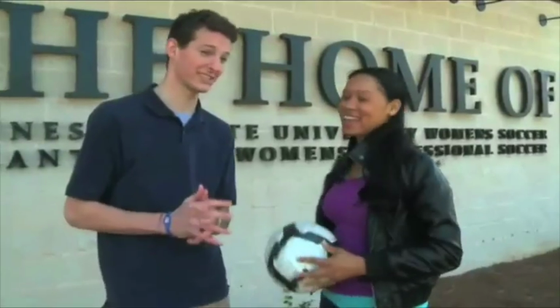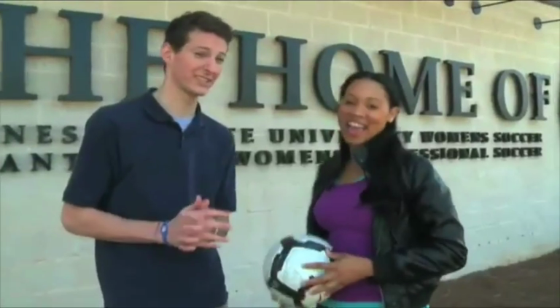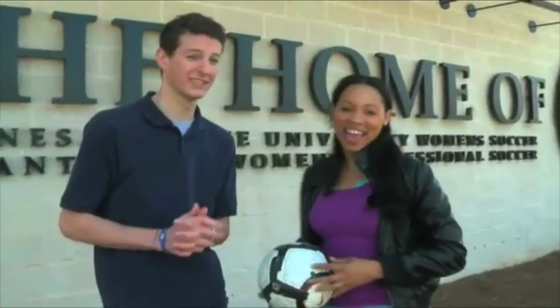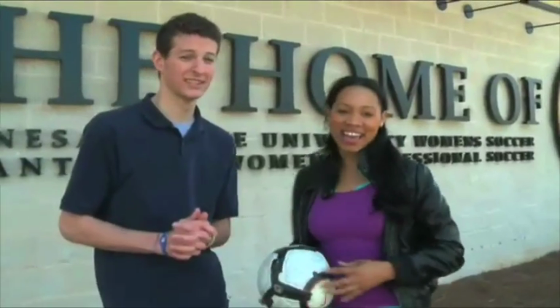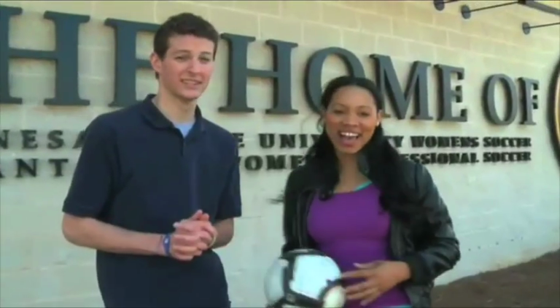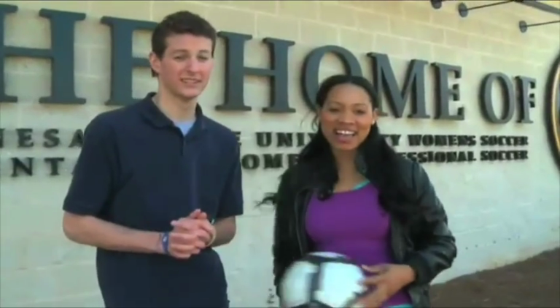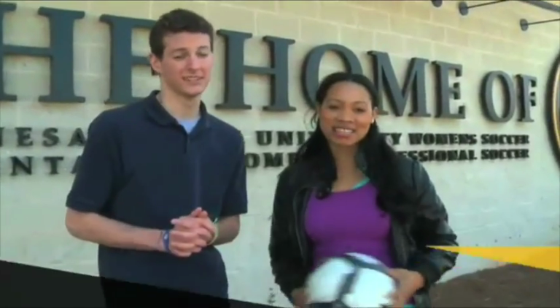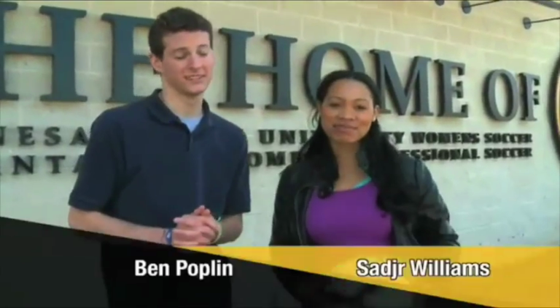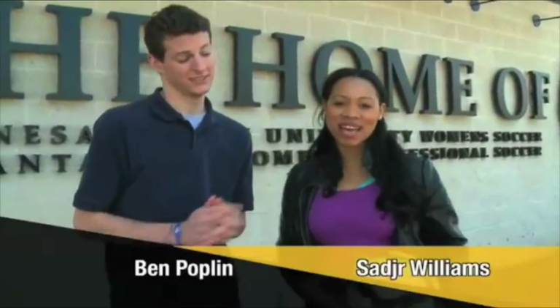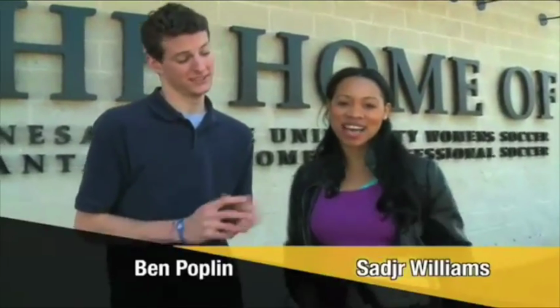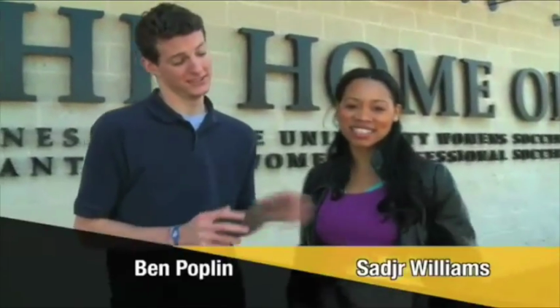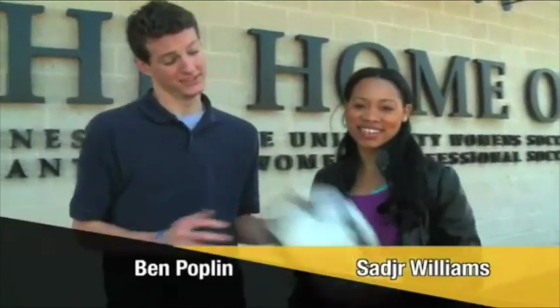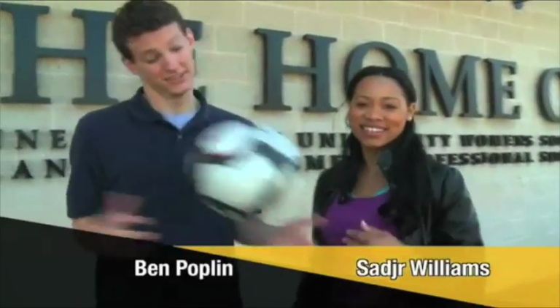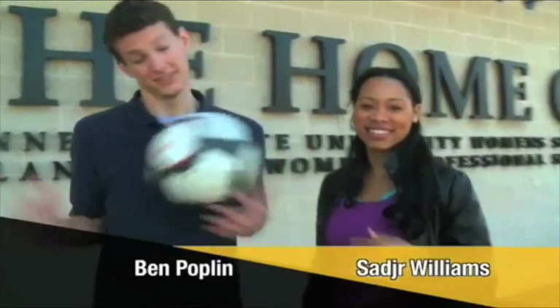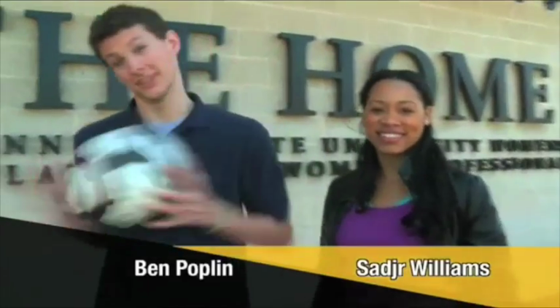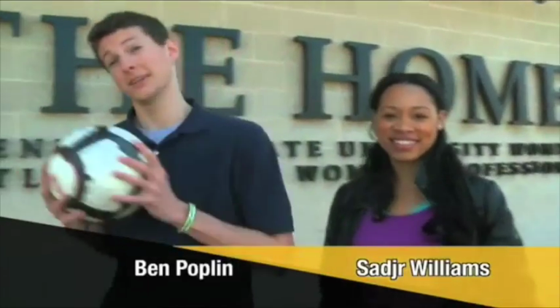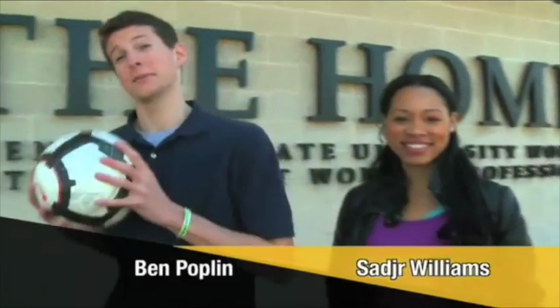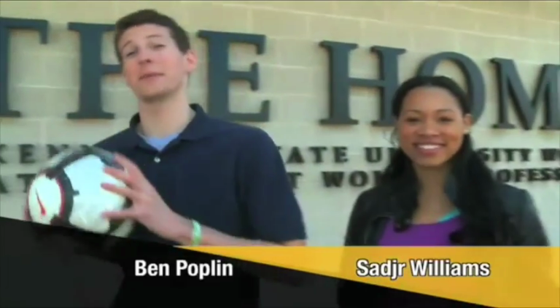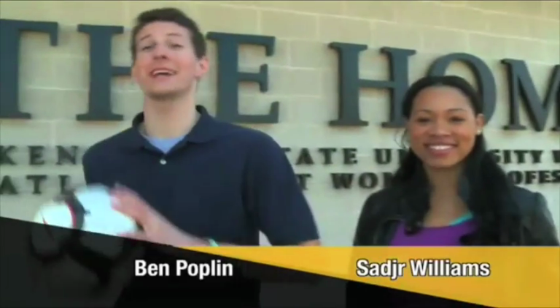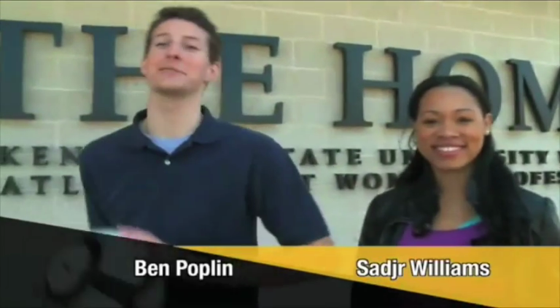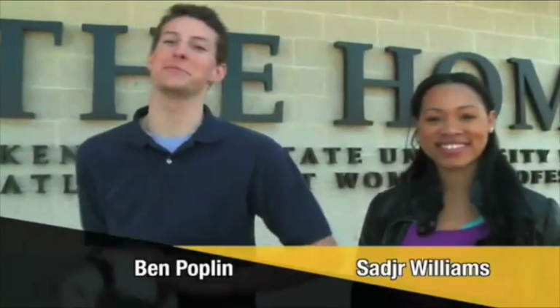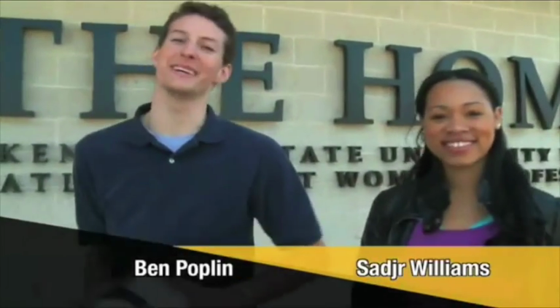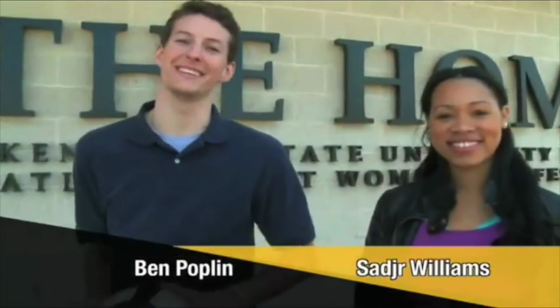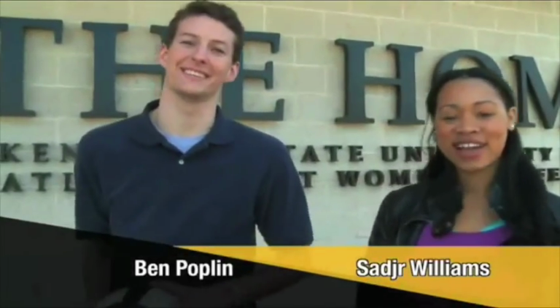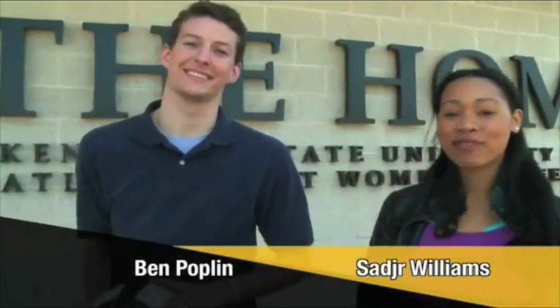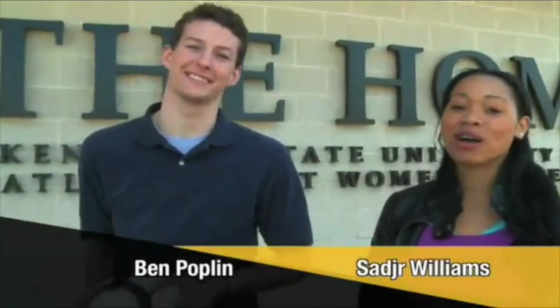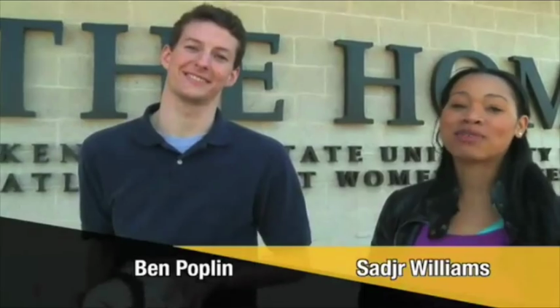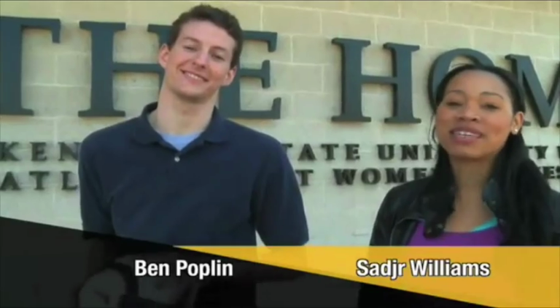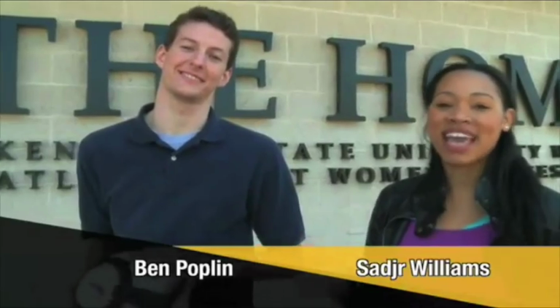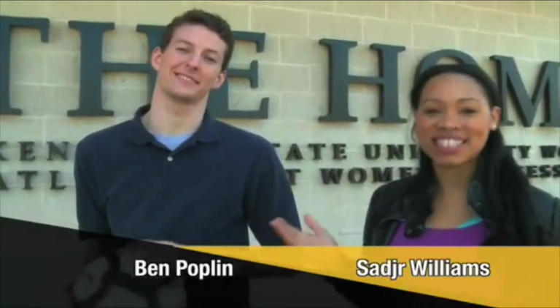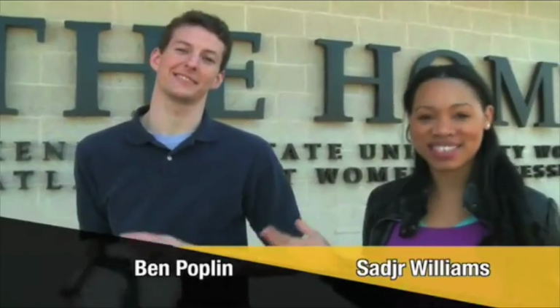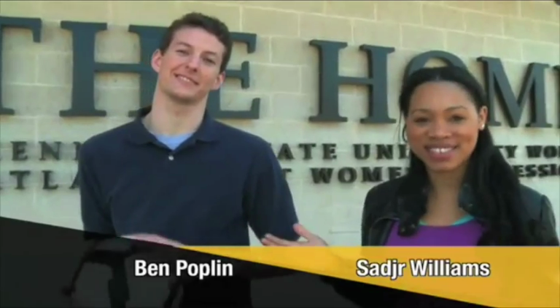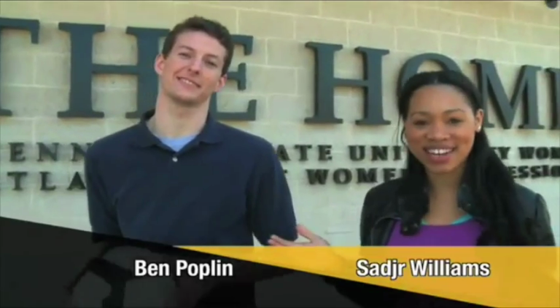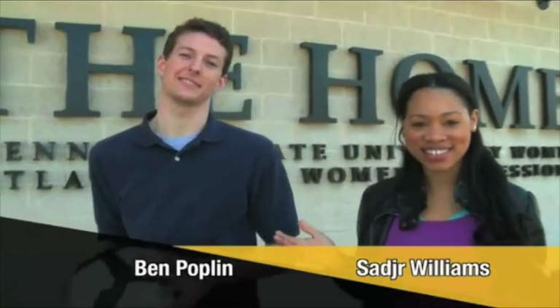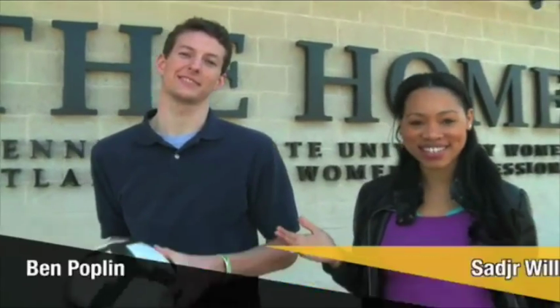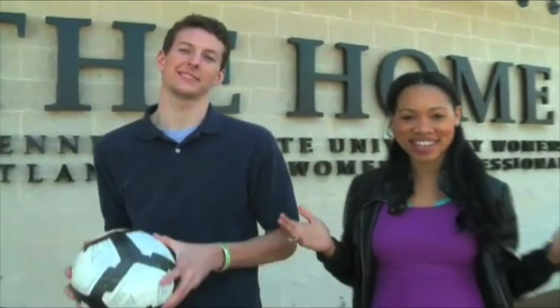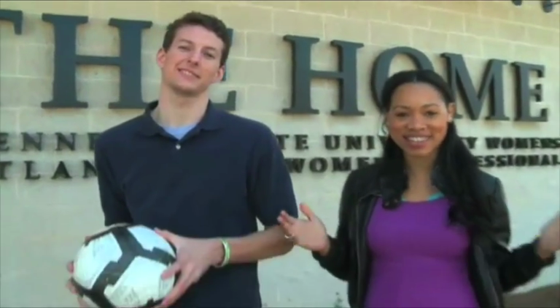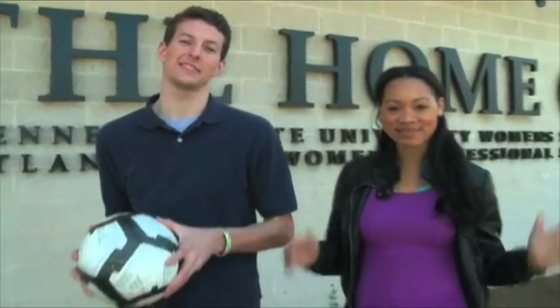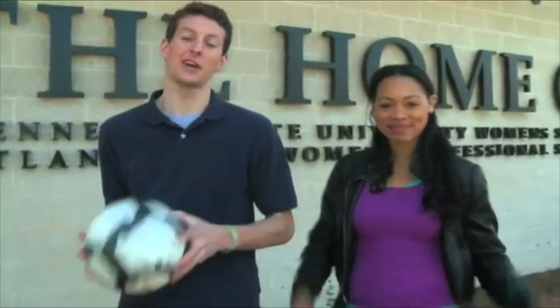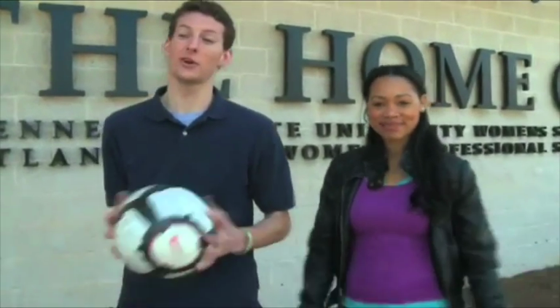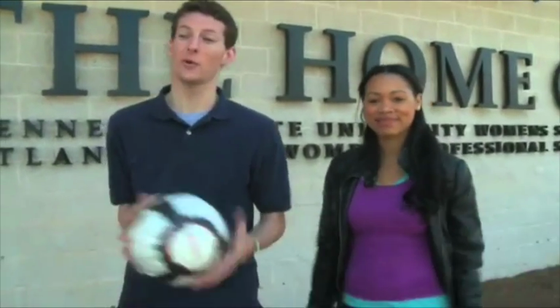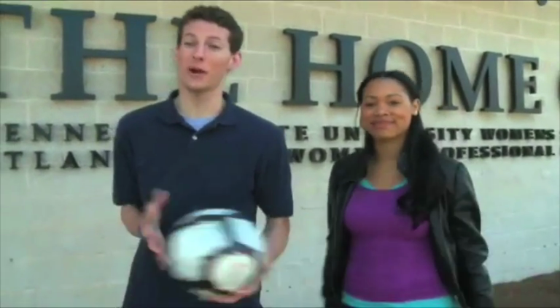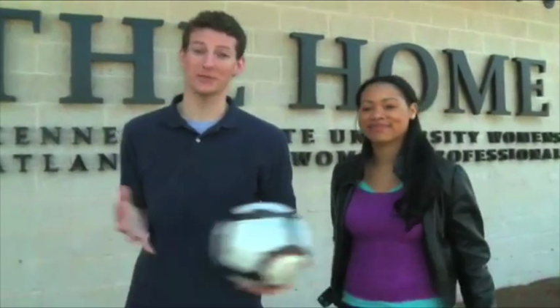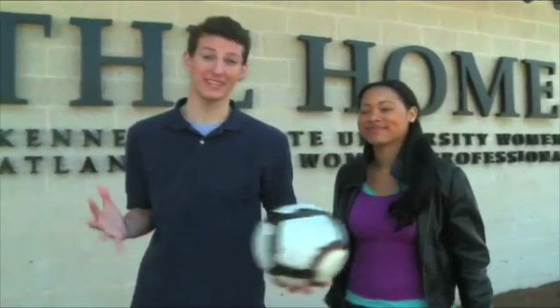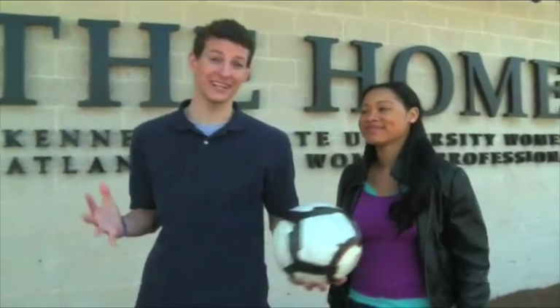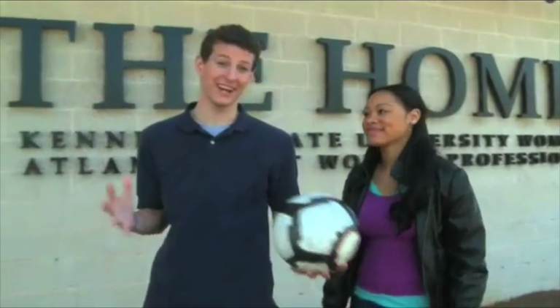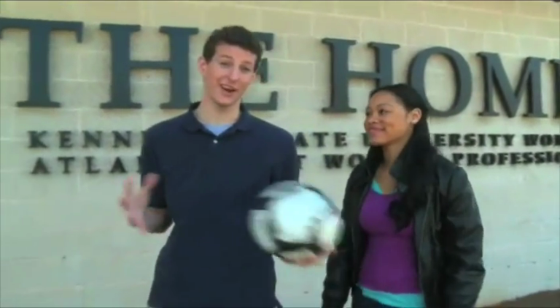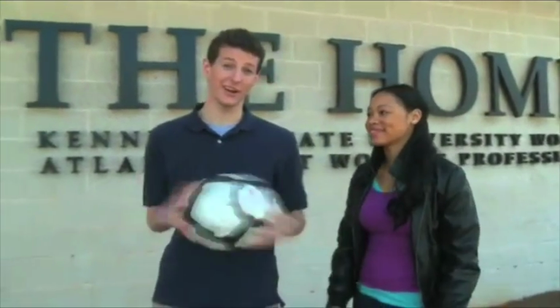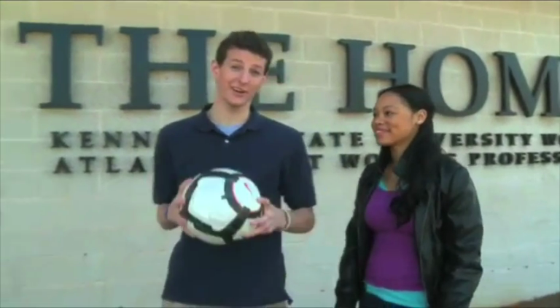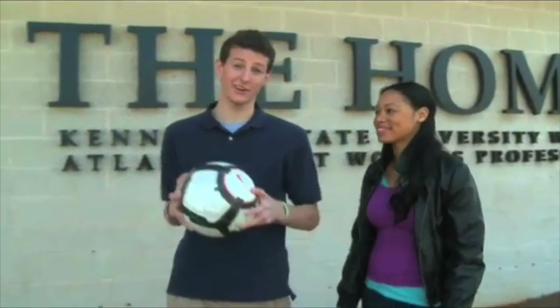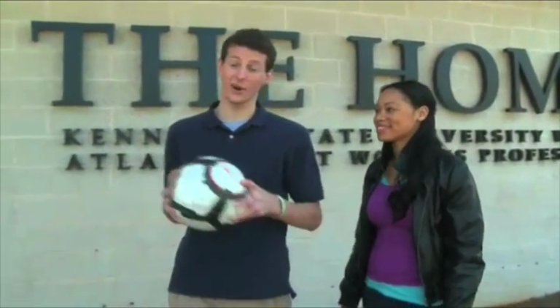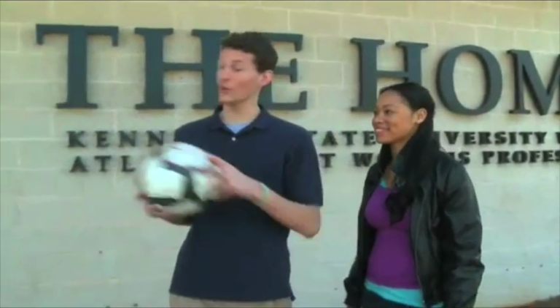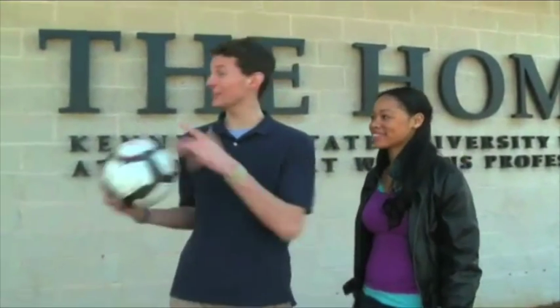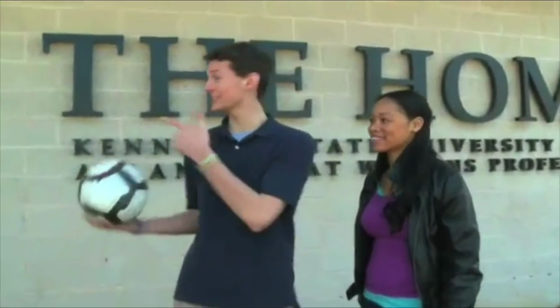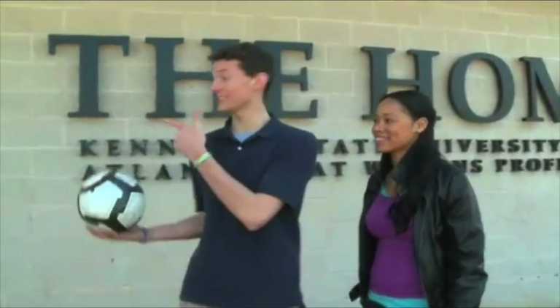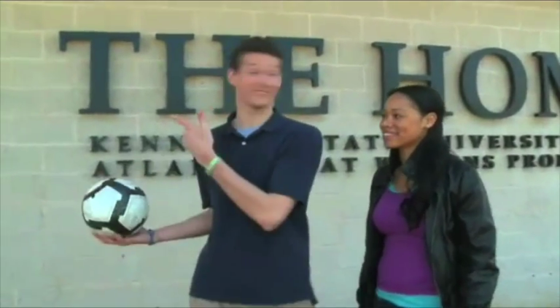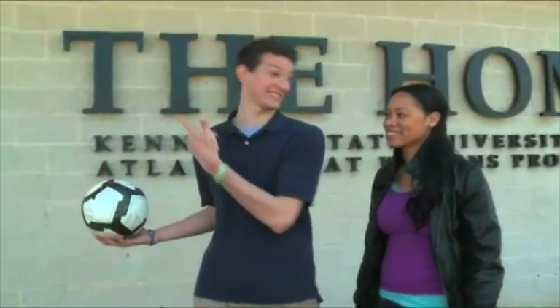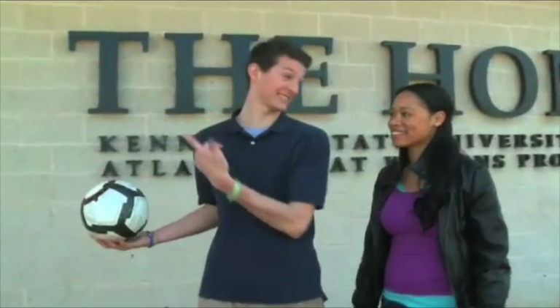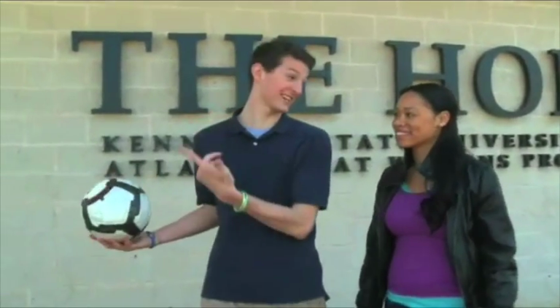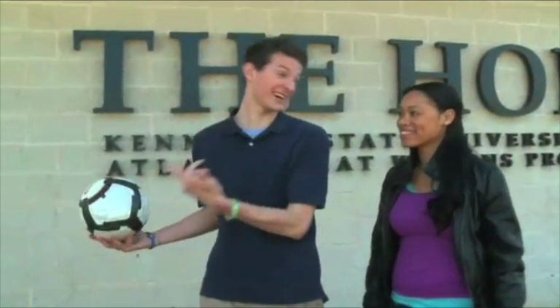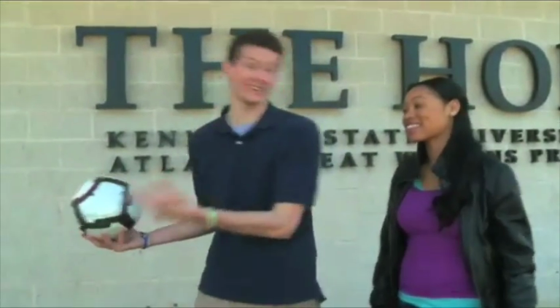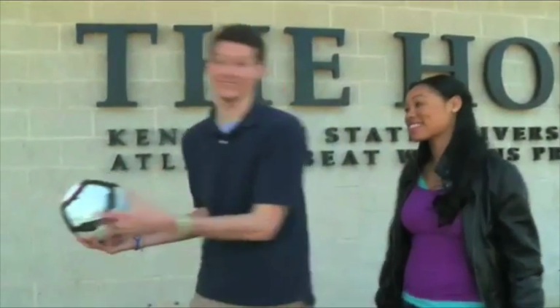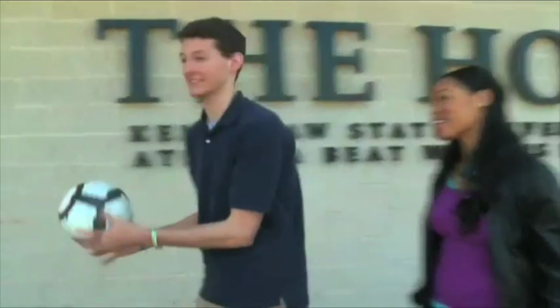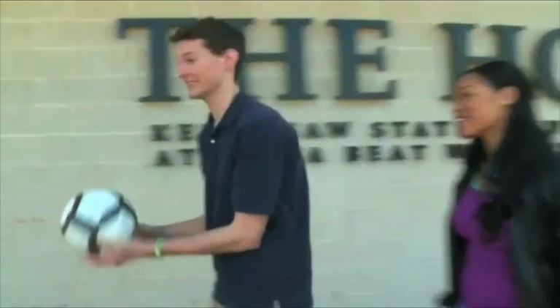Hey guys, I'm Saja. My name's Ben. Welcome to KSU Soccer Stadium. All the good stuff is inside — let's go.